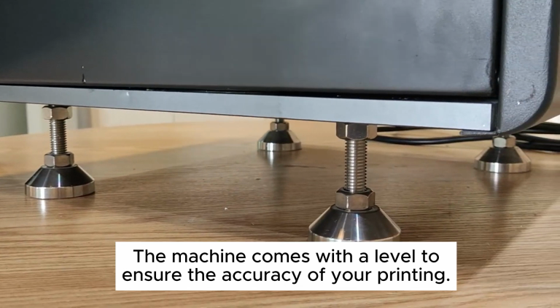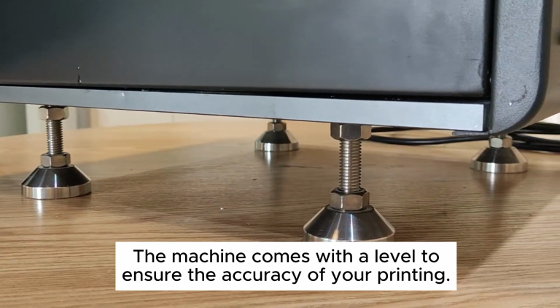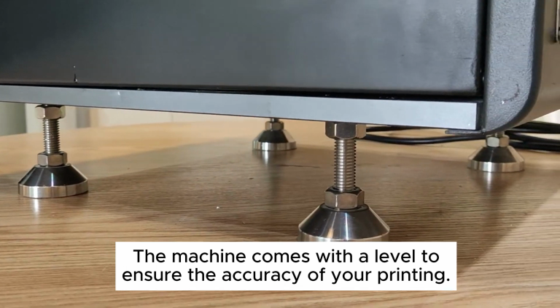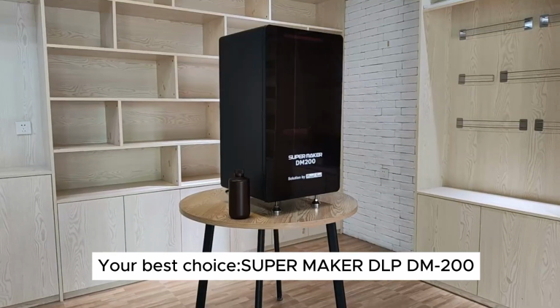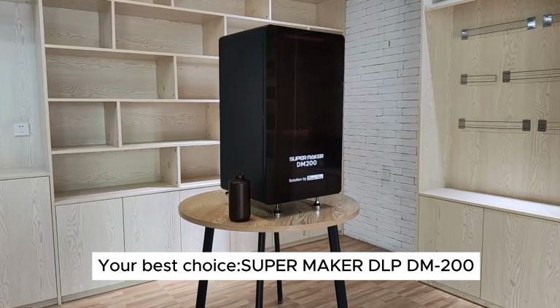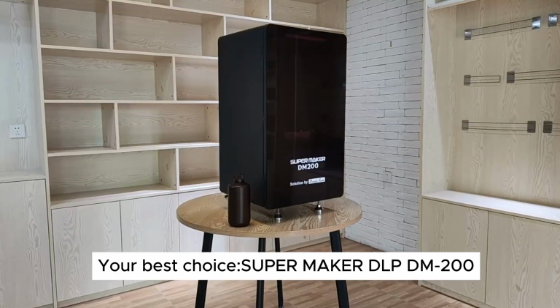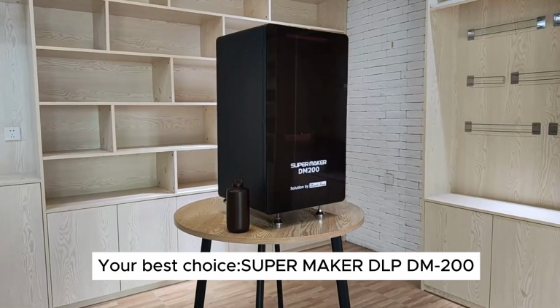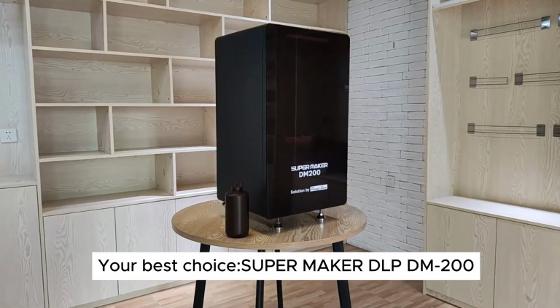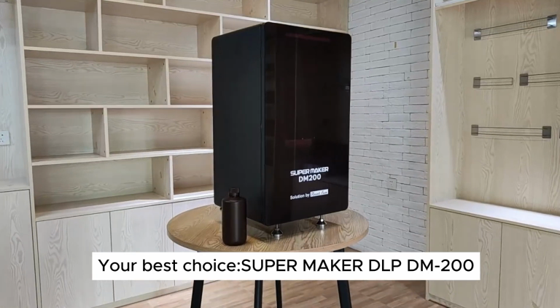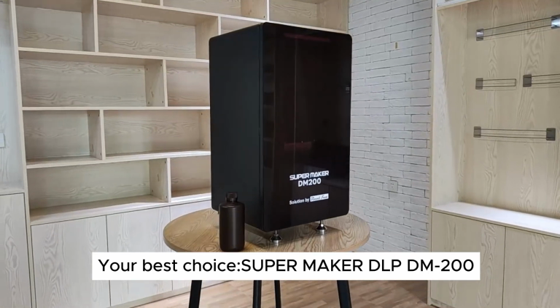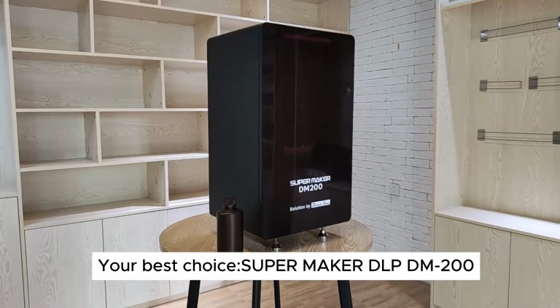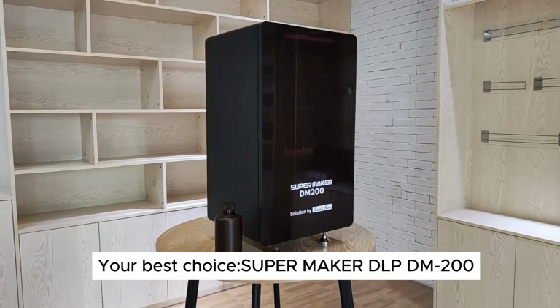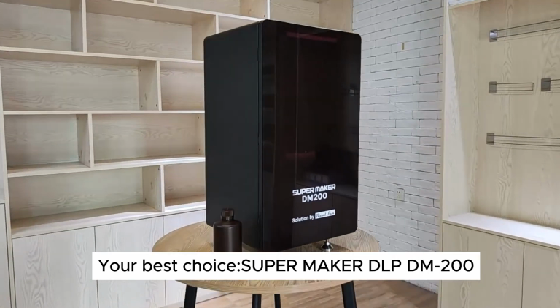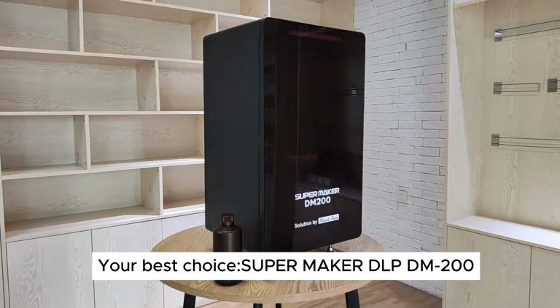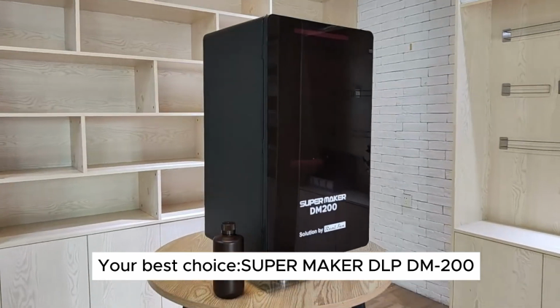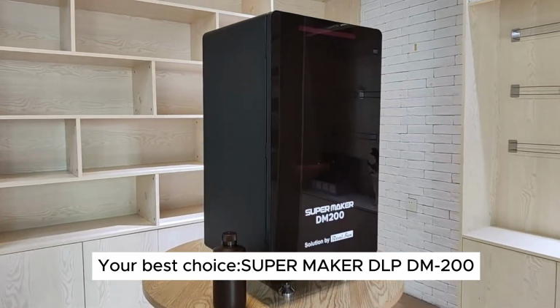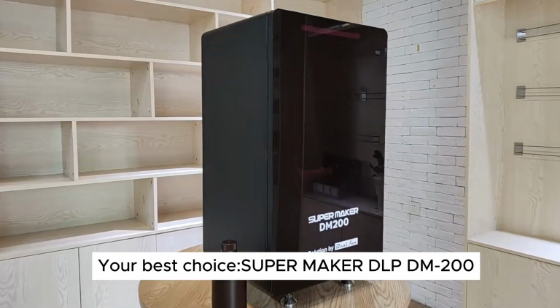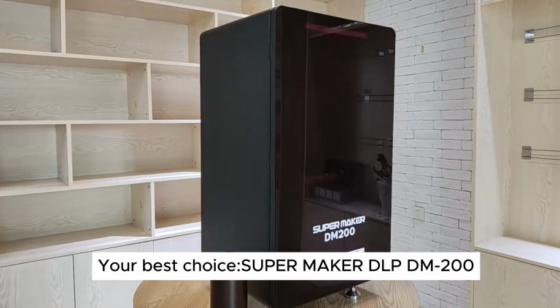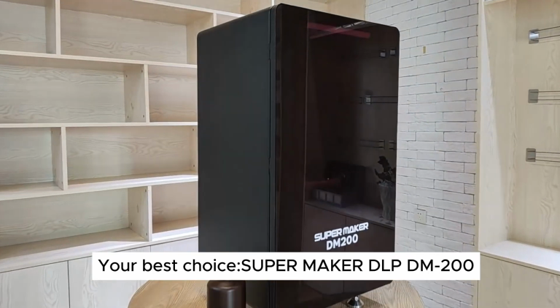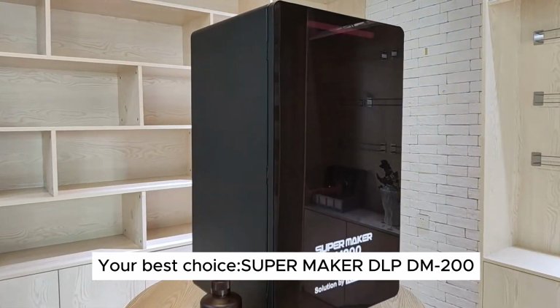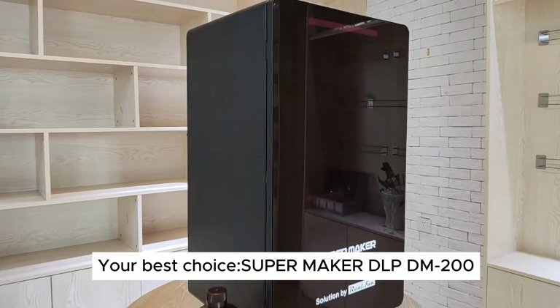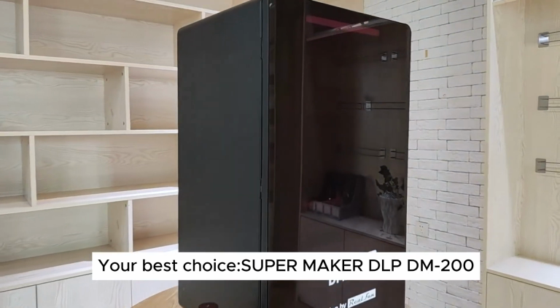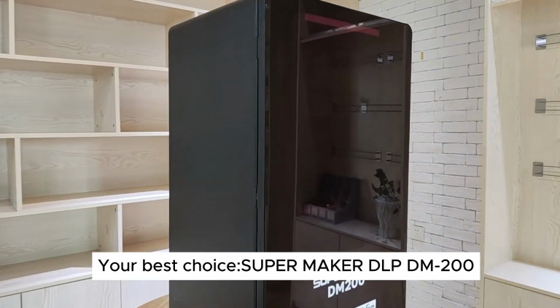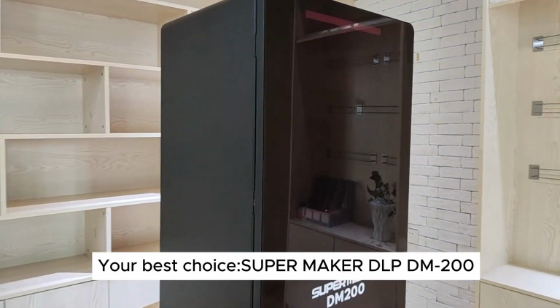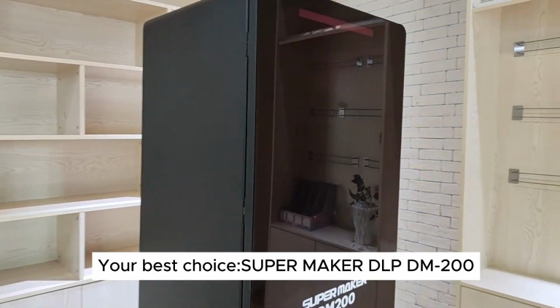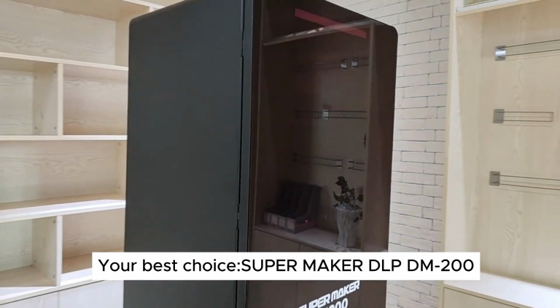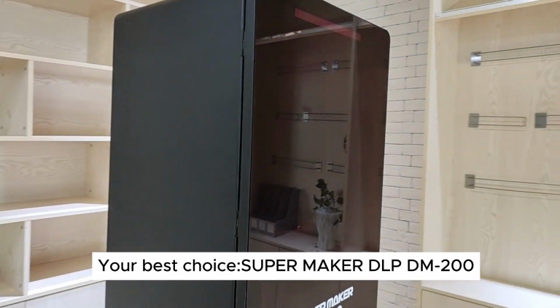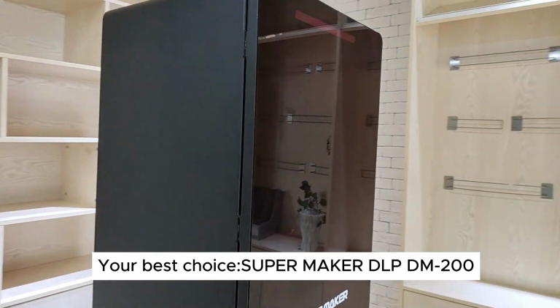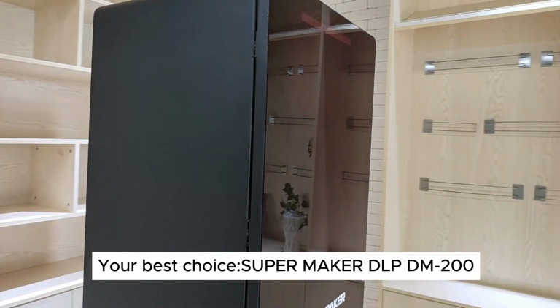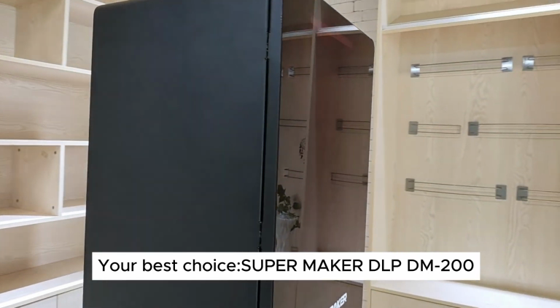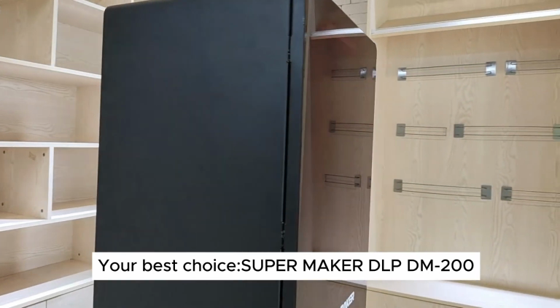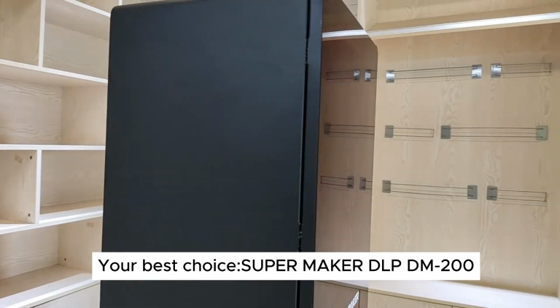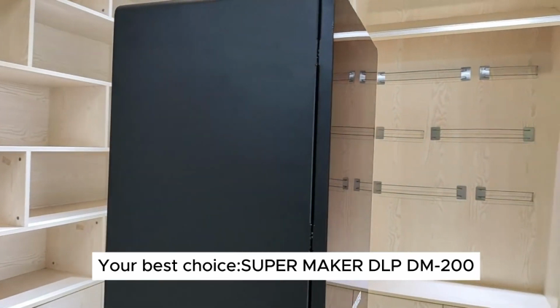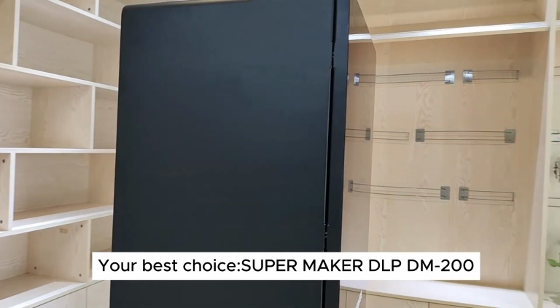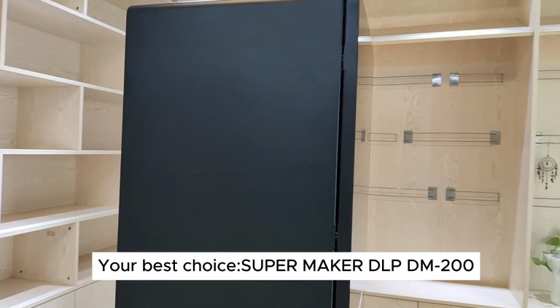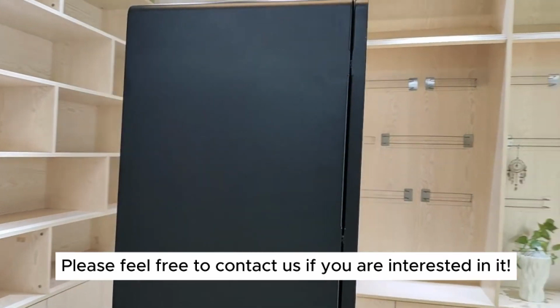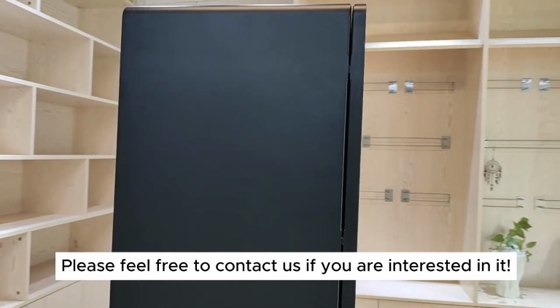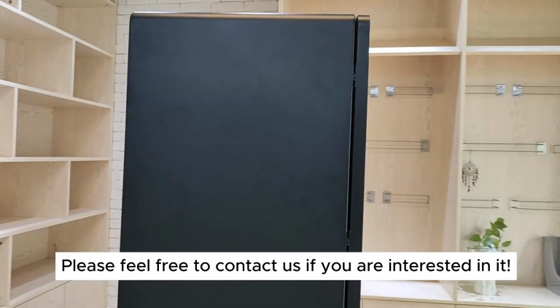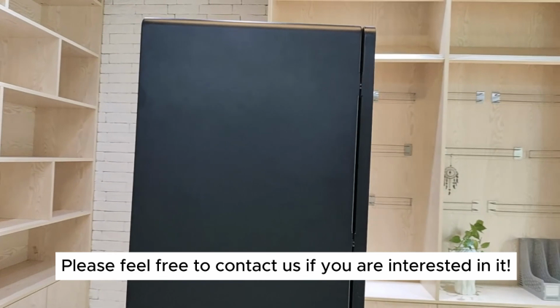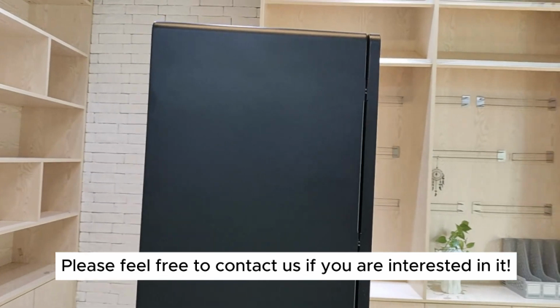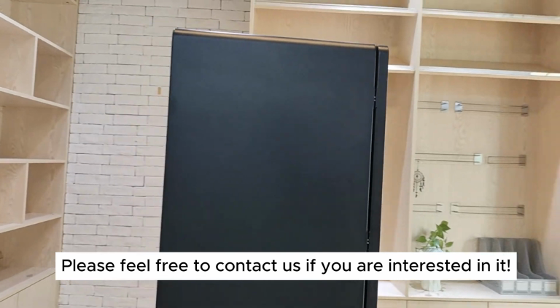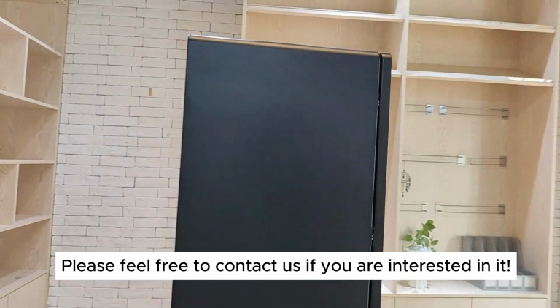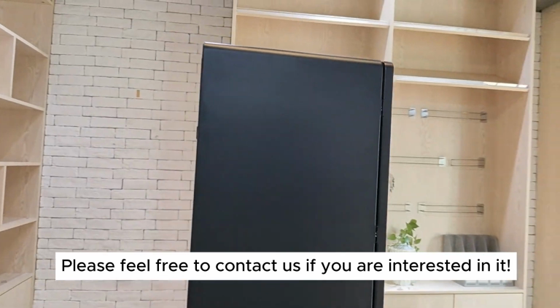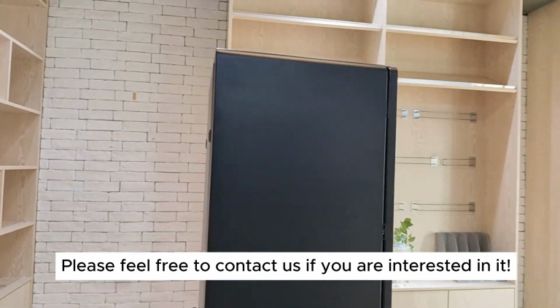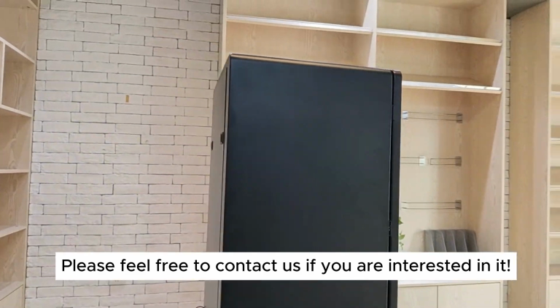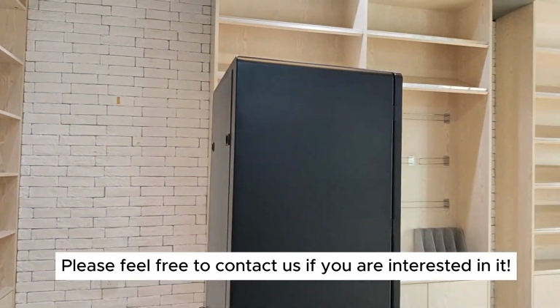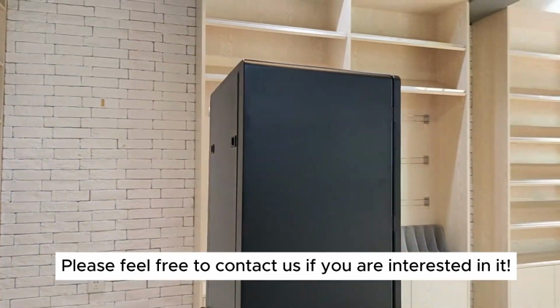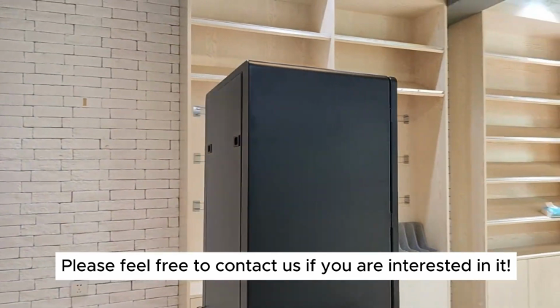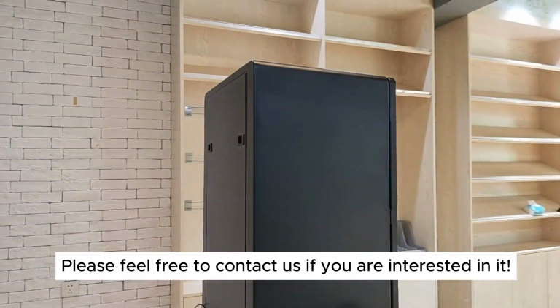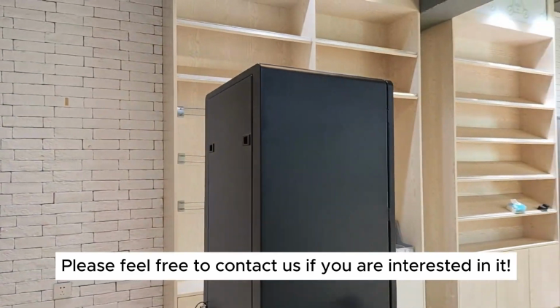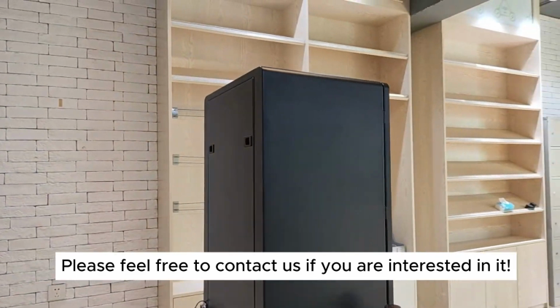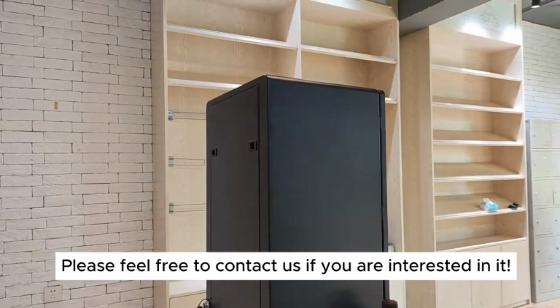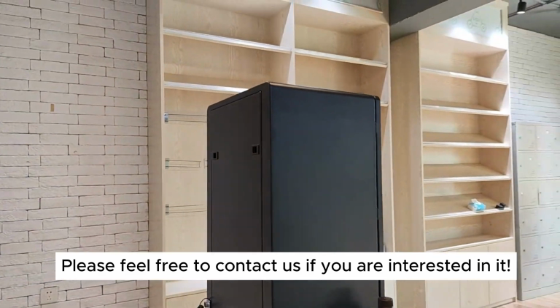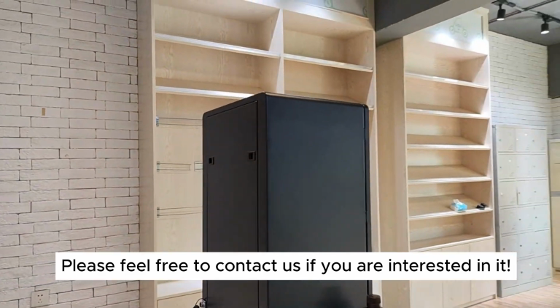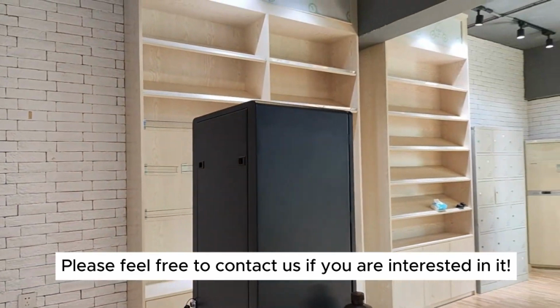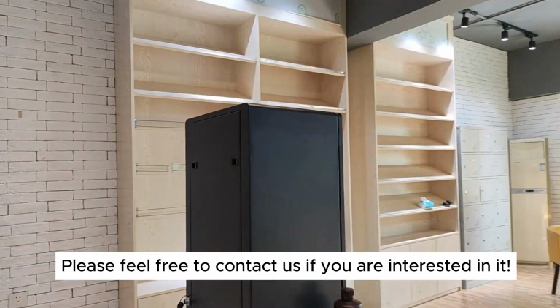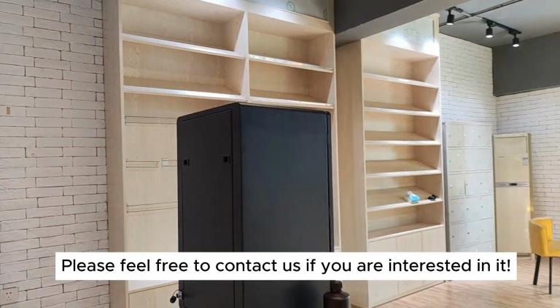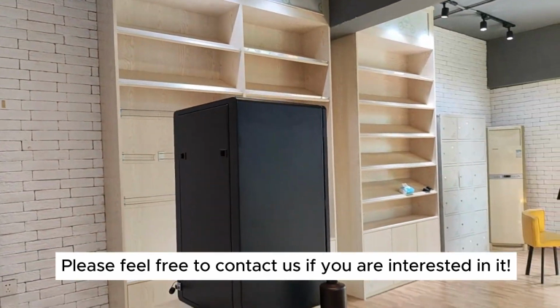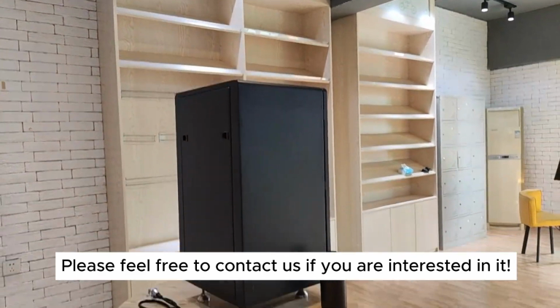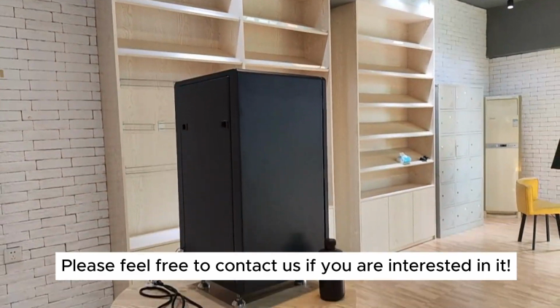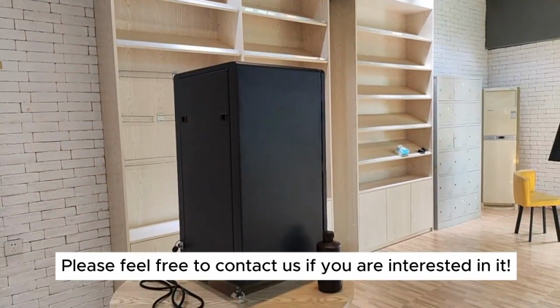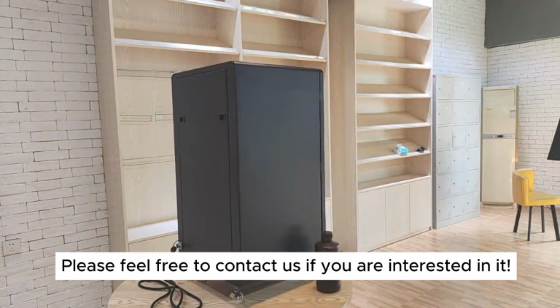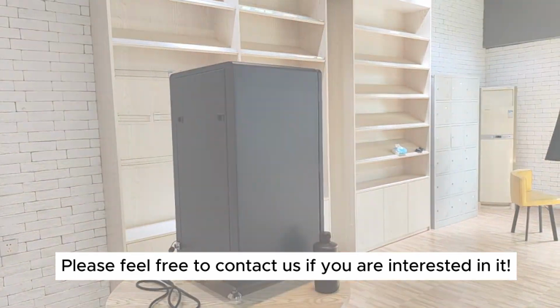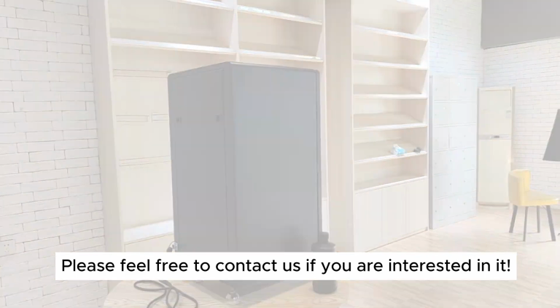Your best choice: SuperMaker DLP DM200. Please feel free to contact us if you are interested.